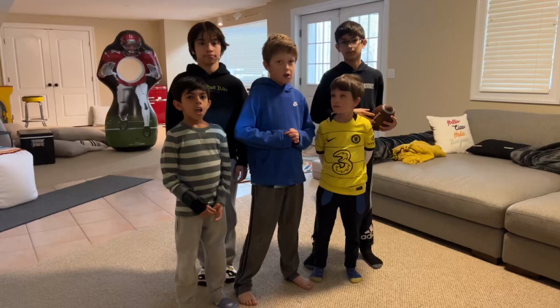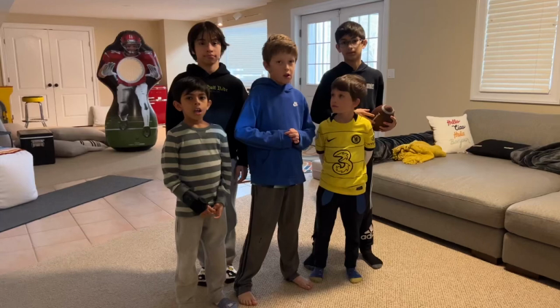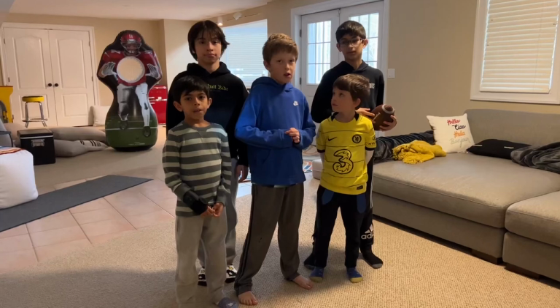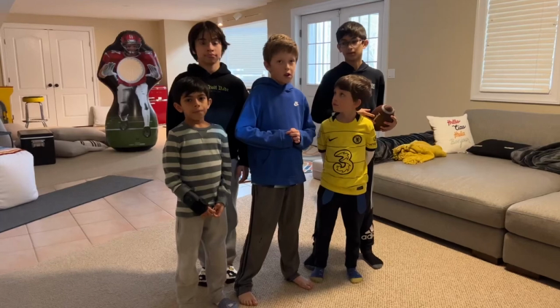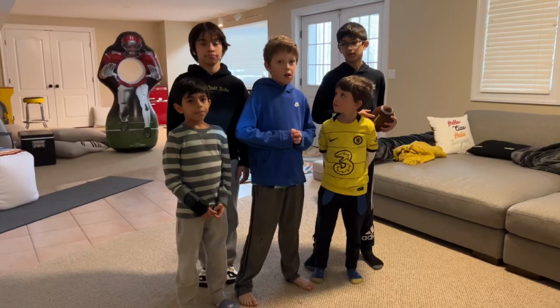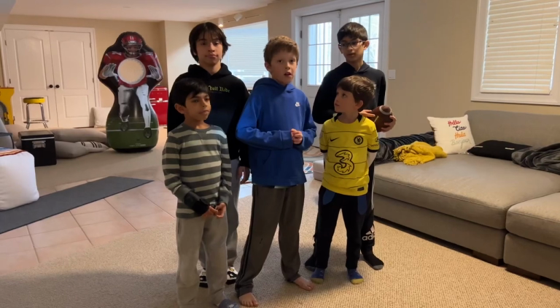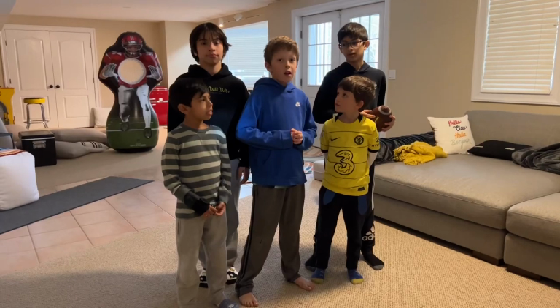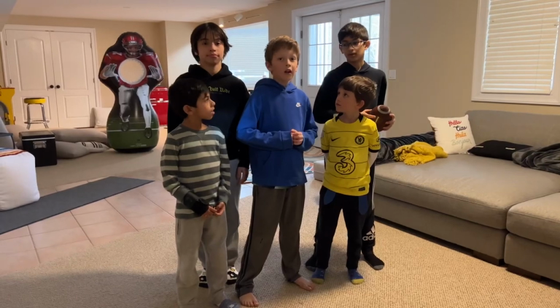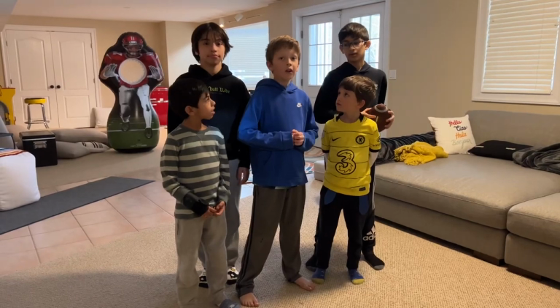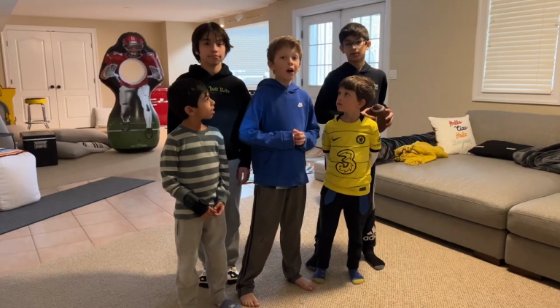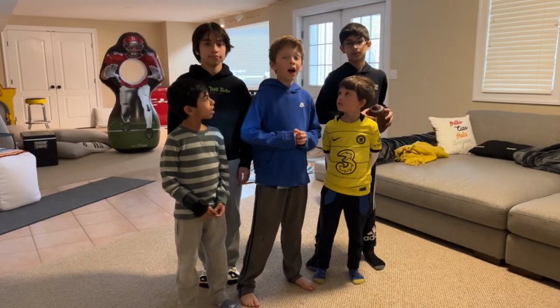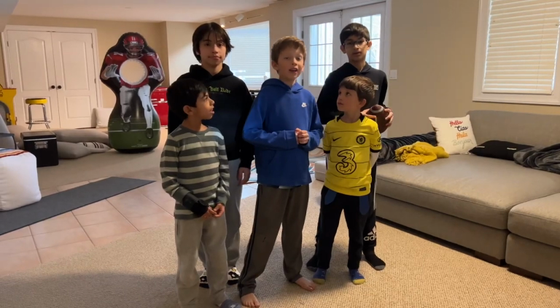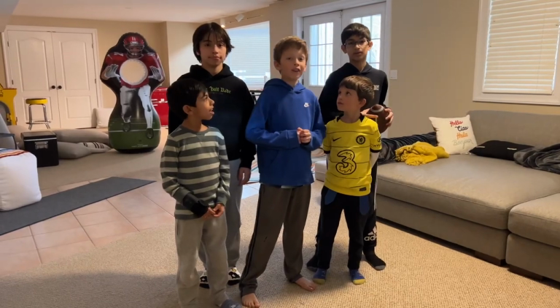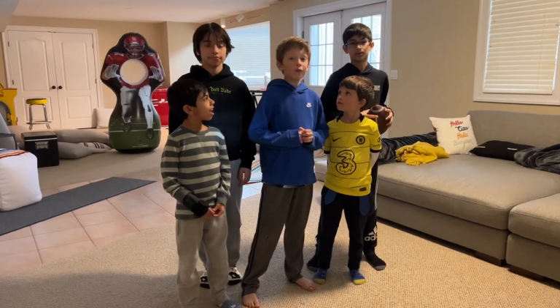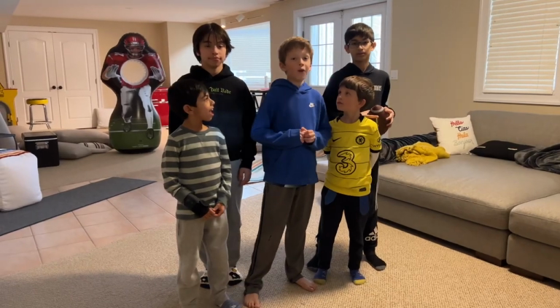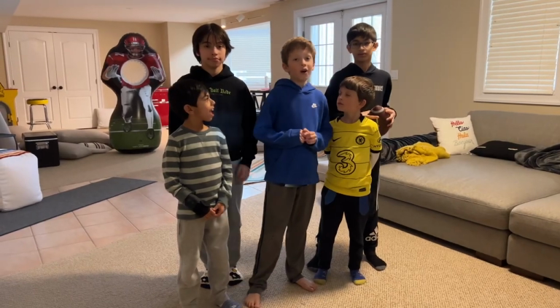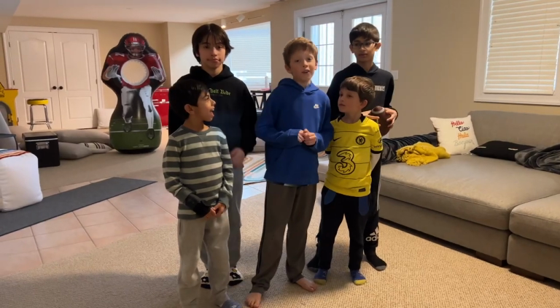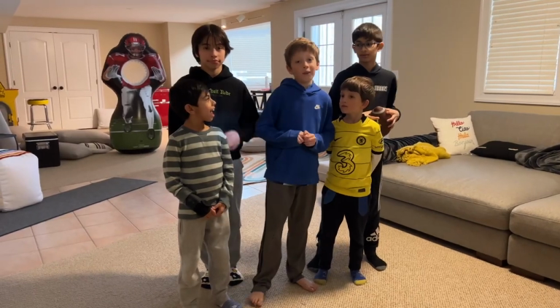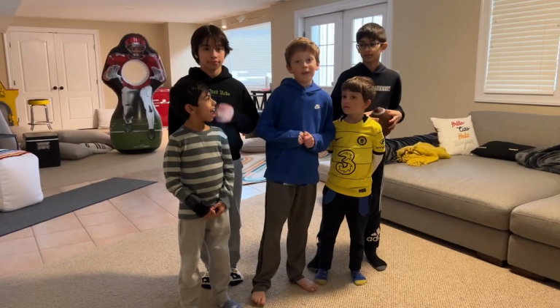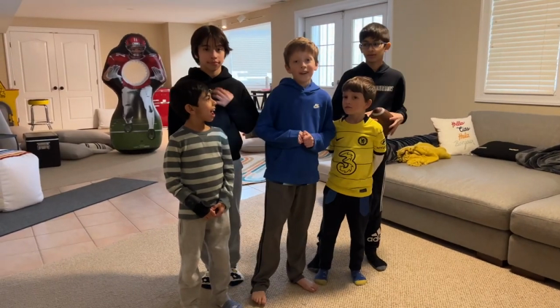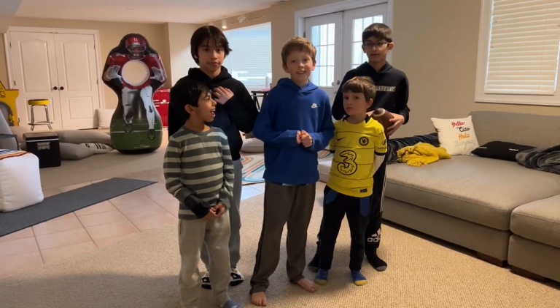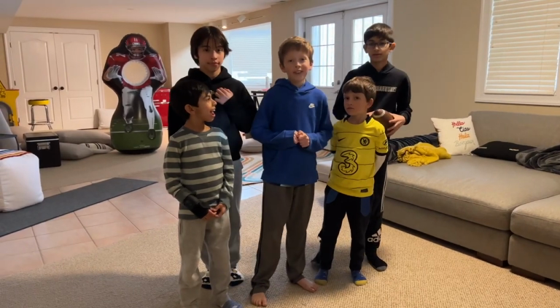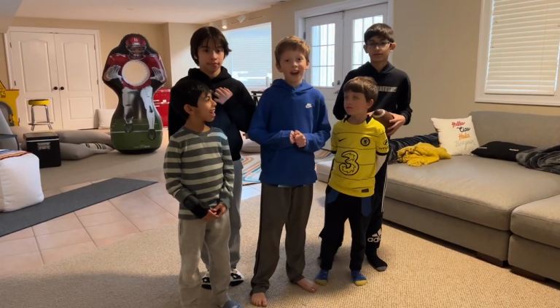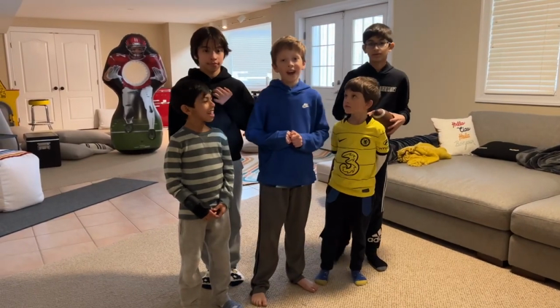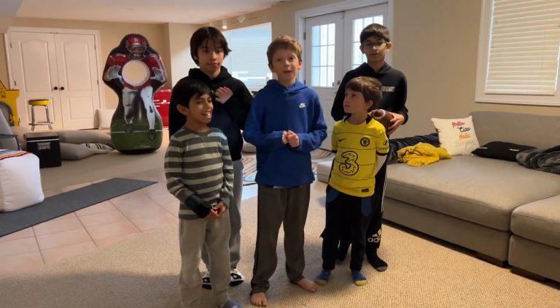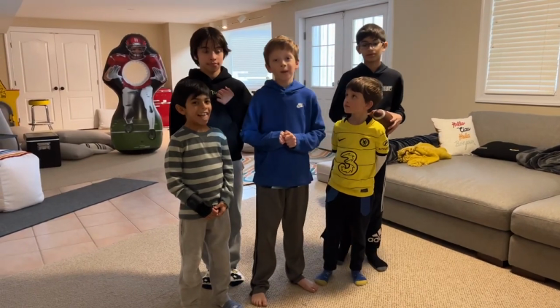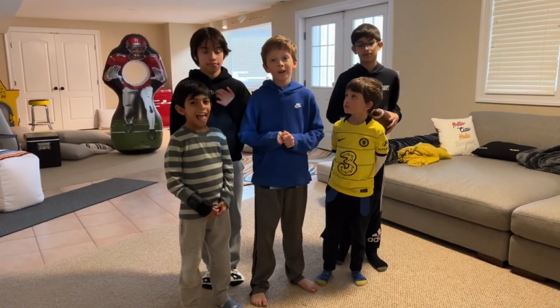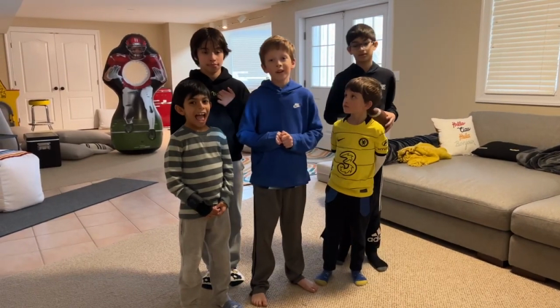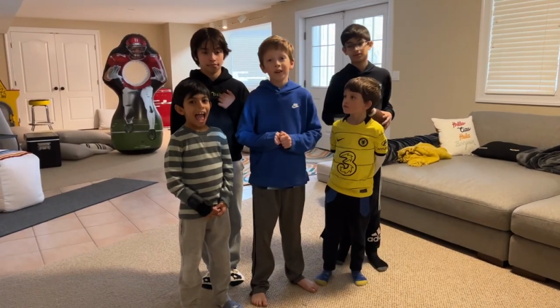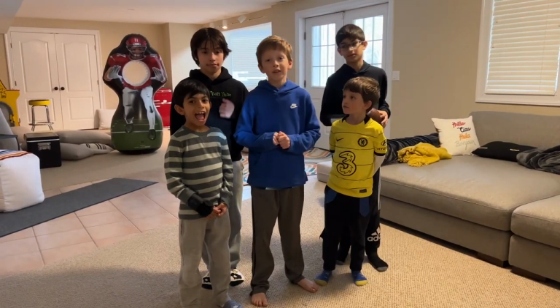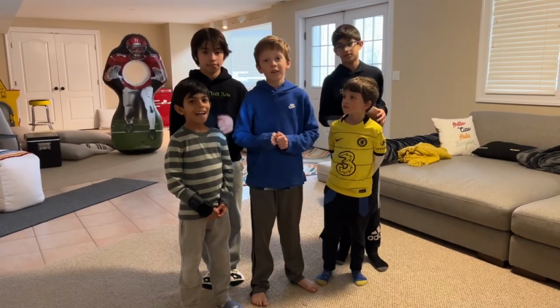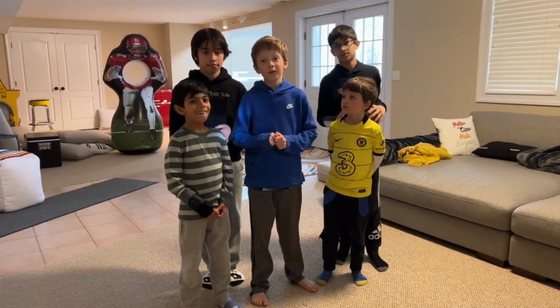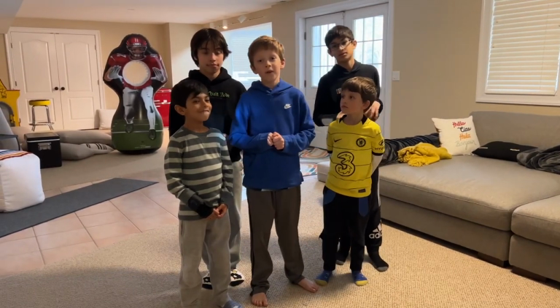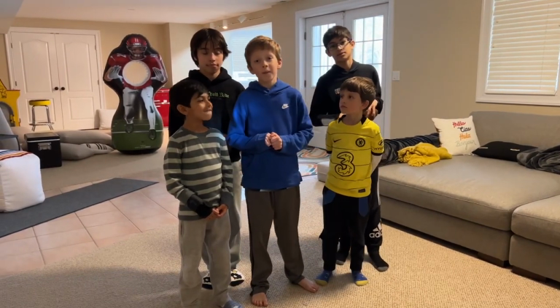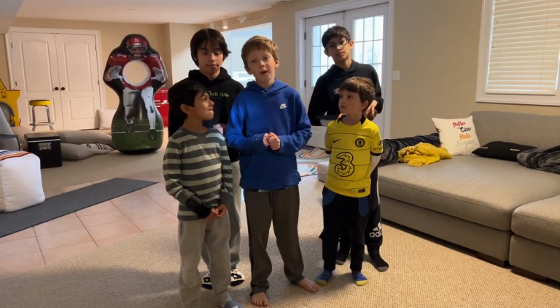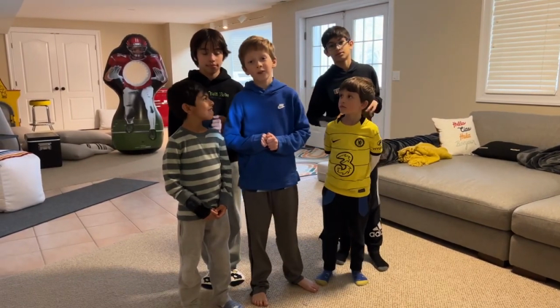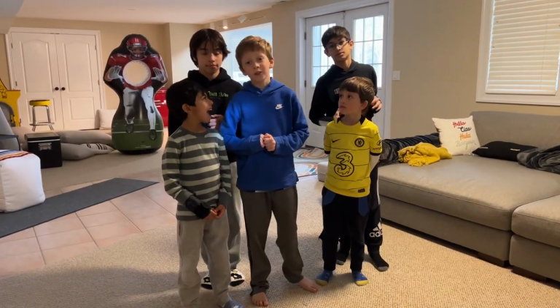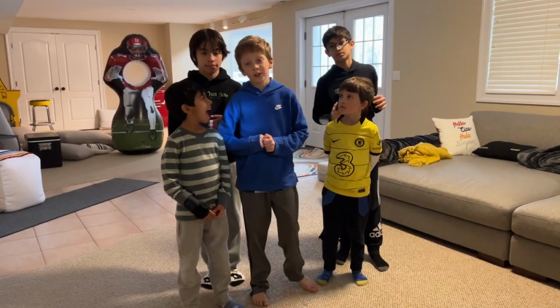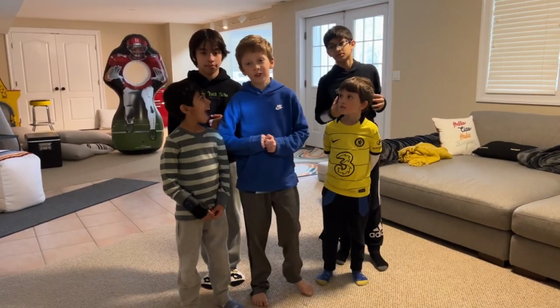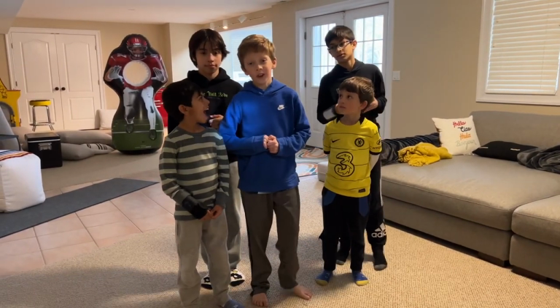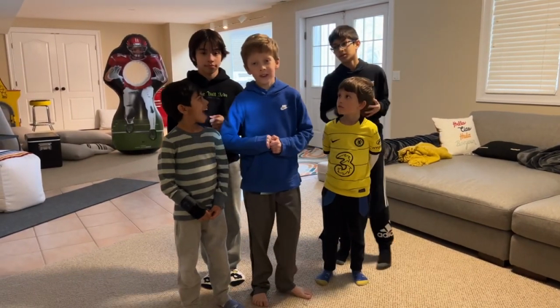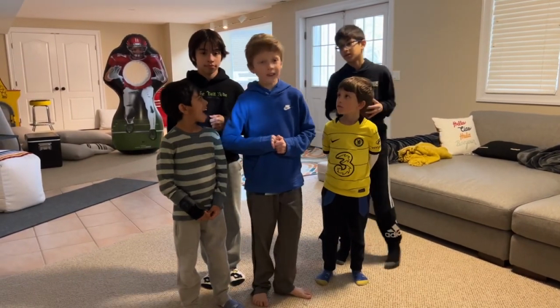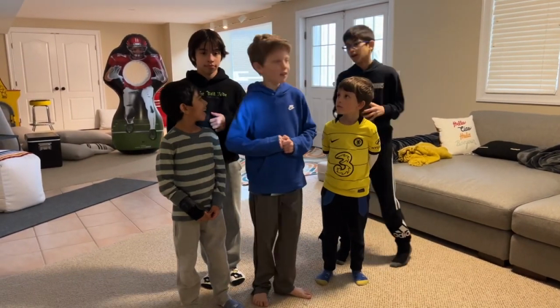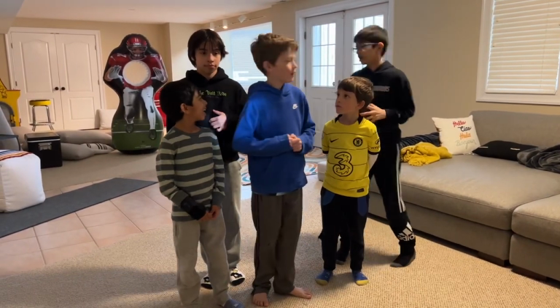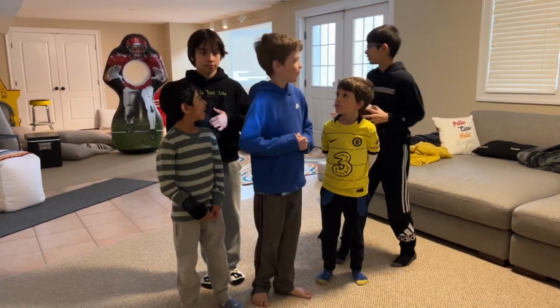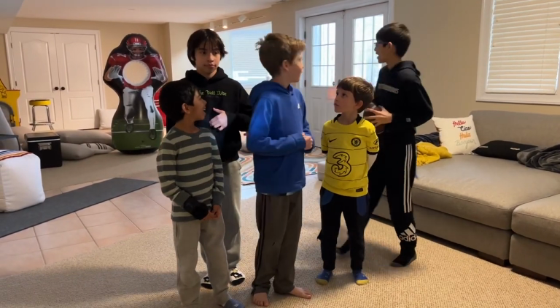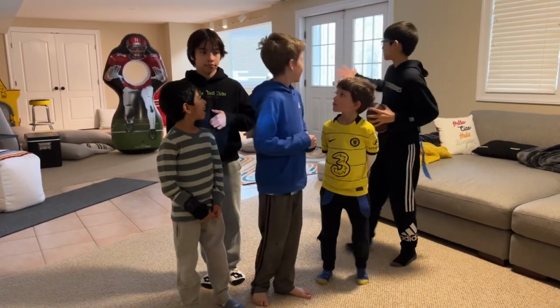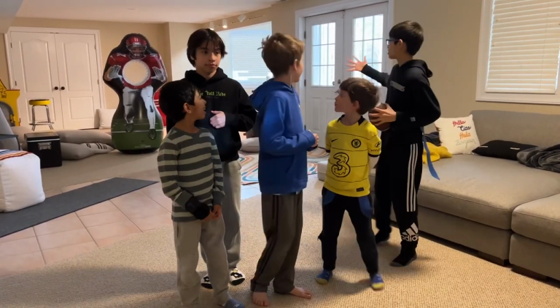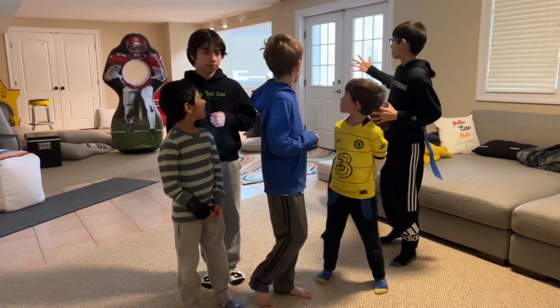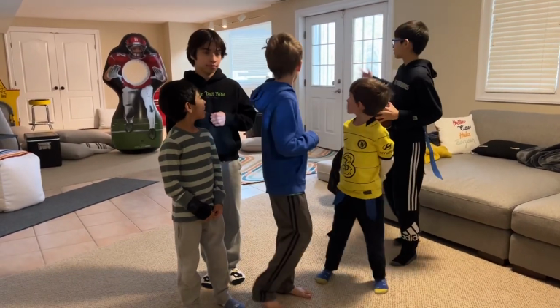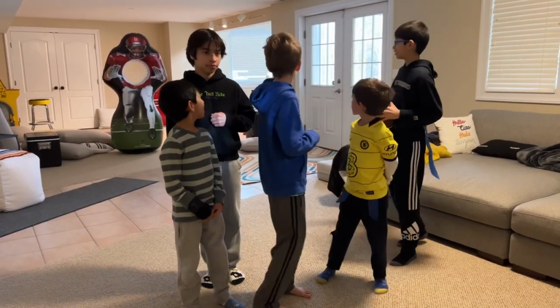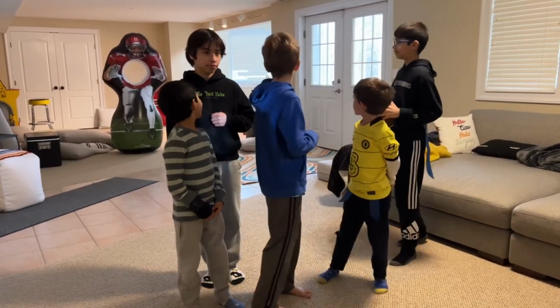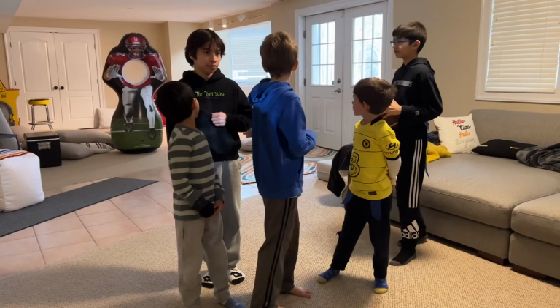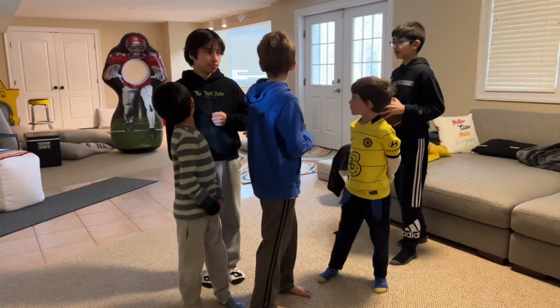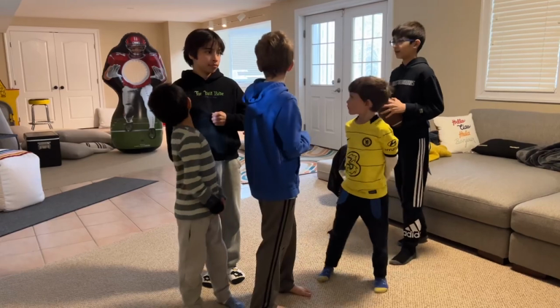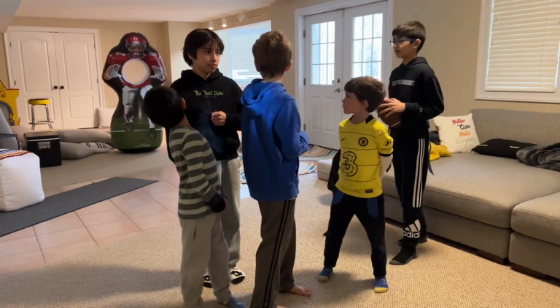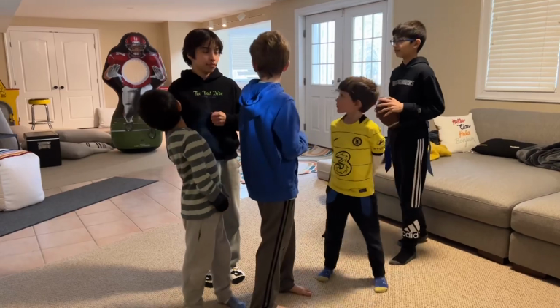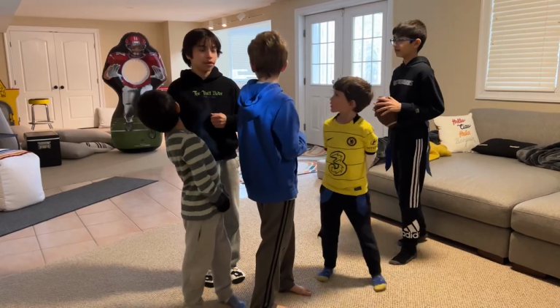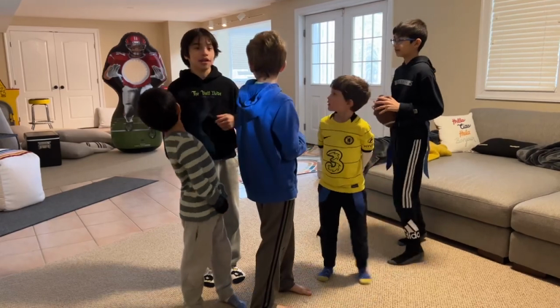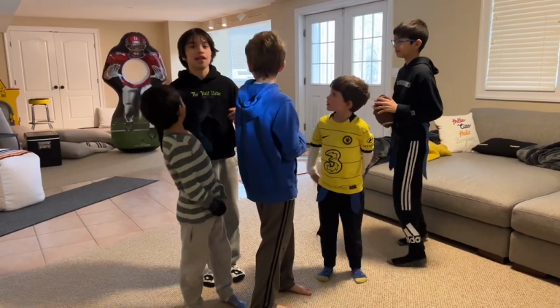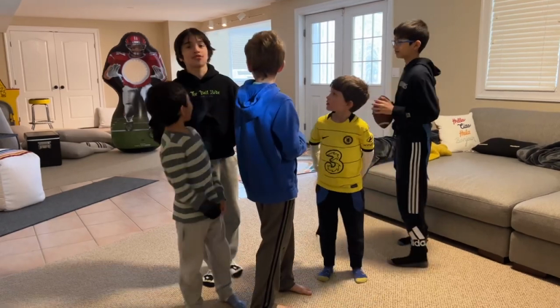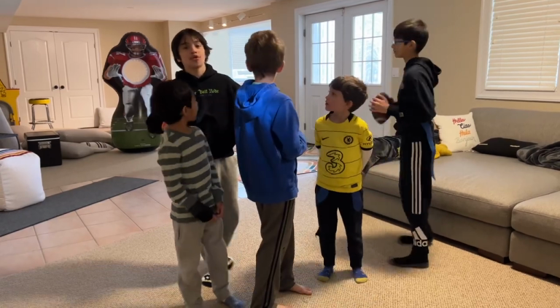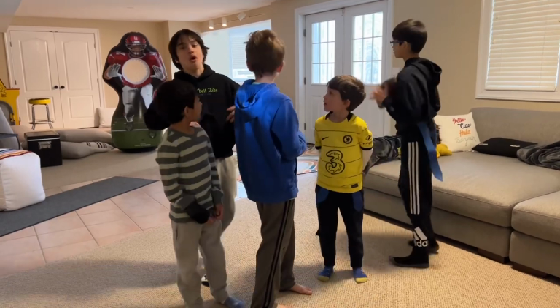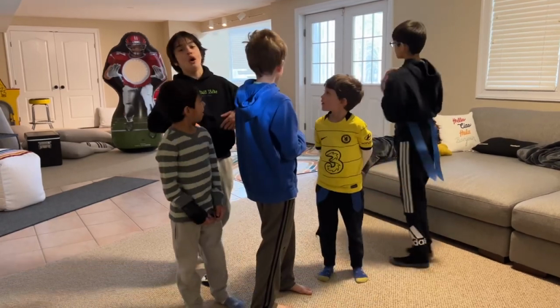Hello guys and welcome. Today we're going to do some football trick shots on that target over there. Let's go.